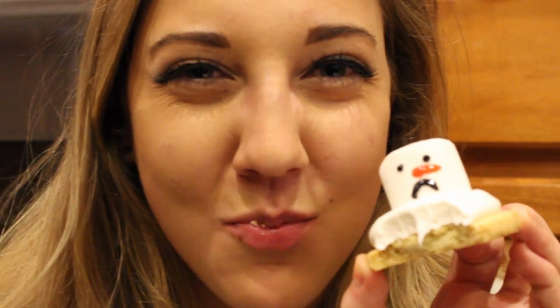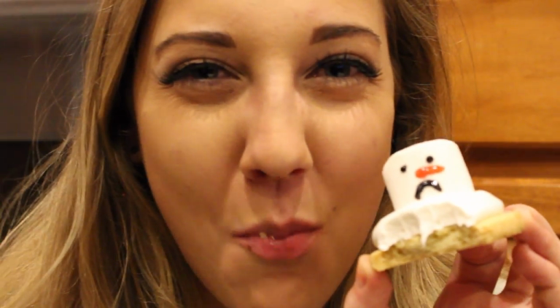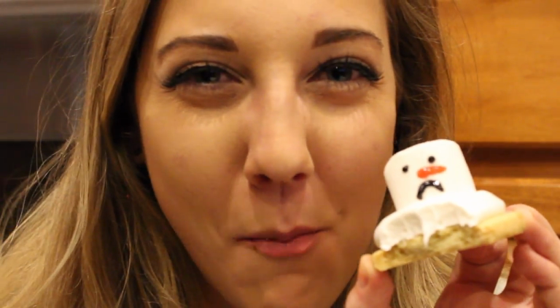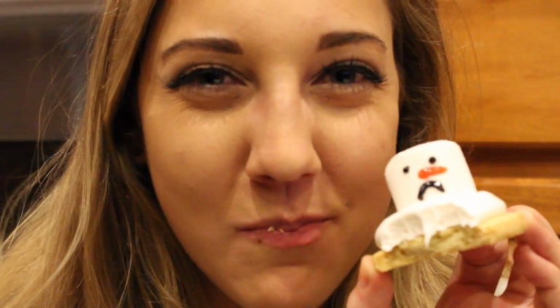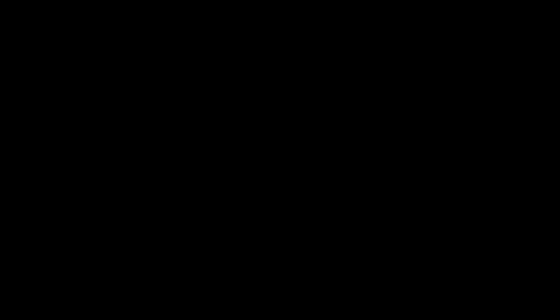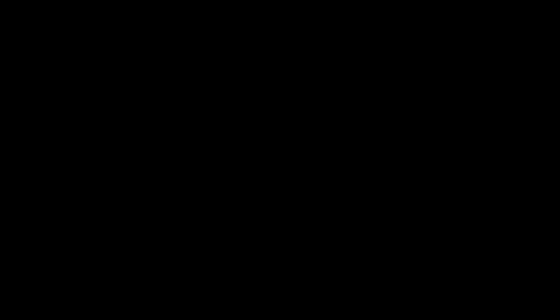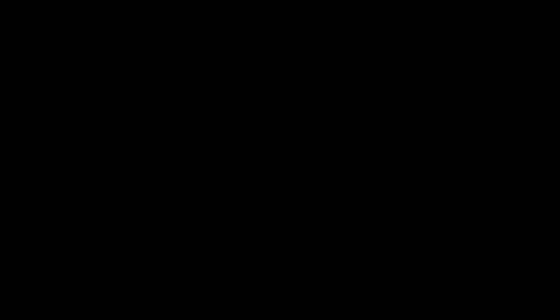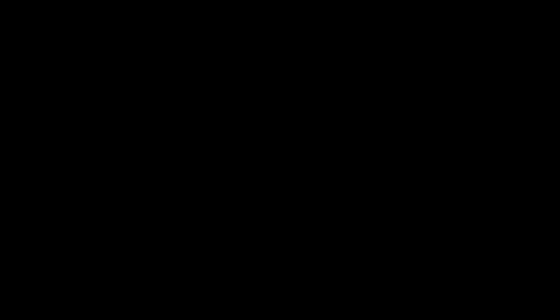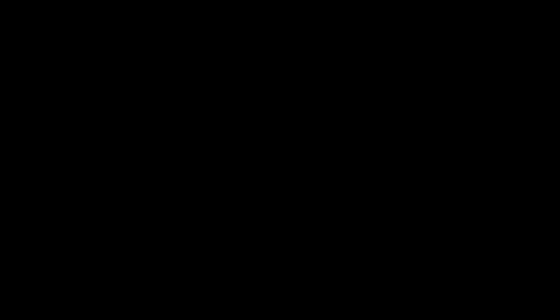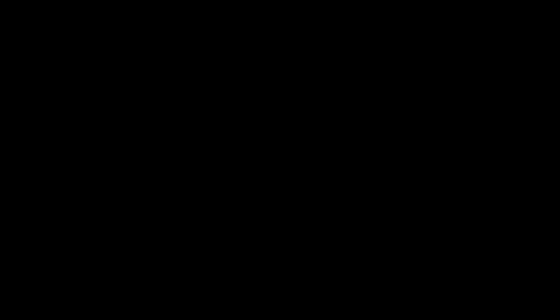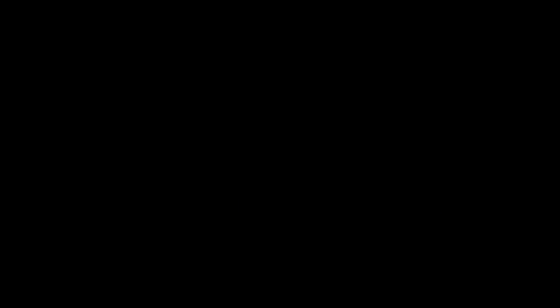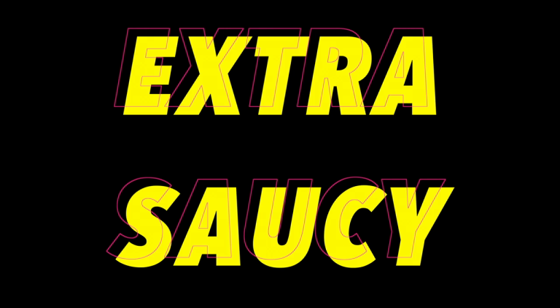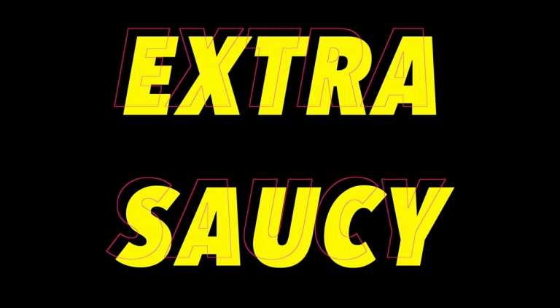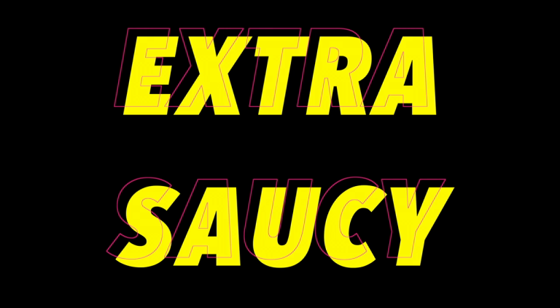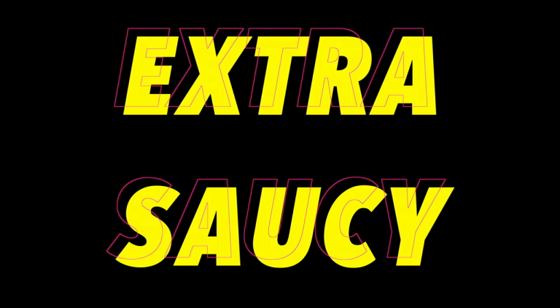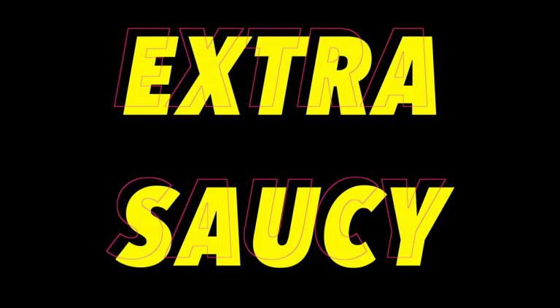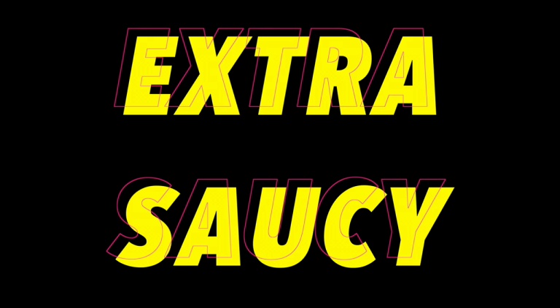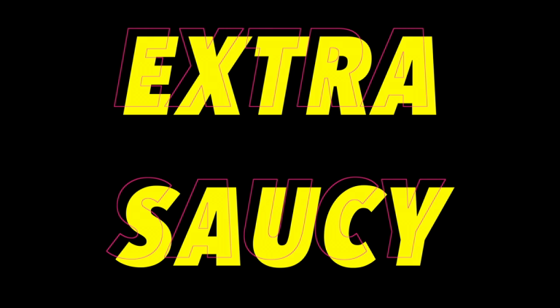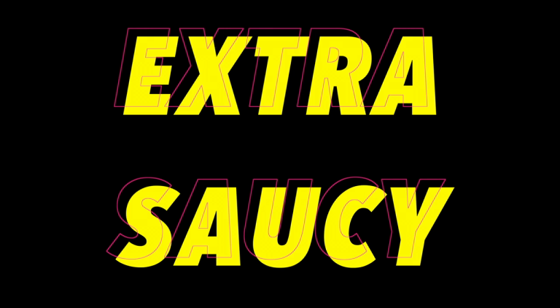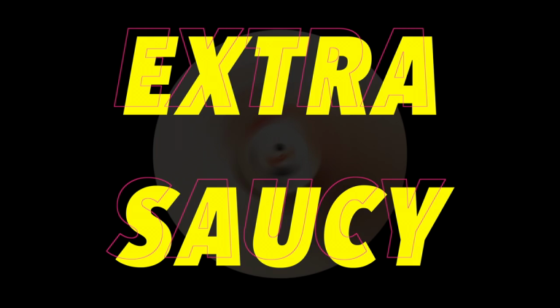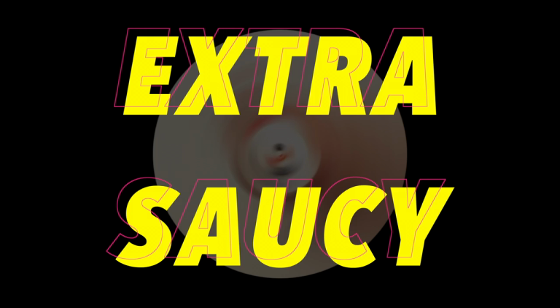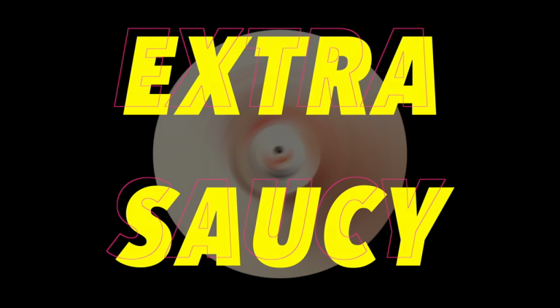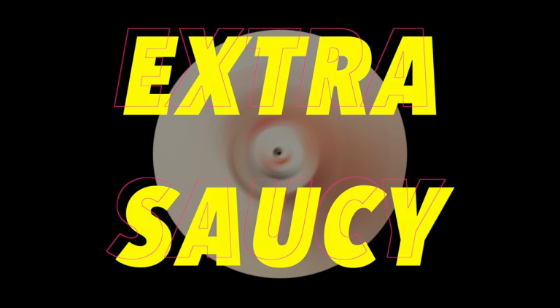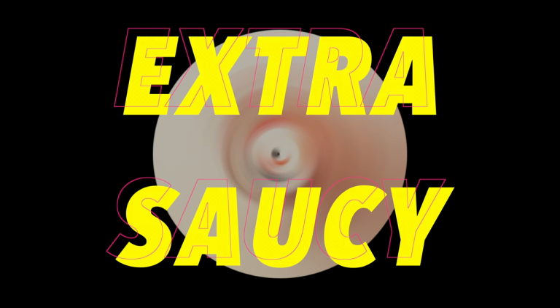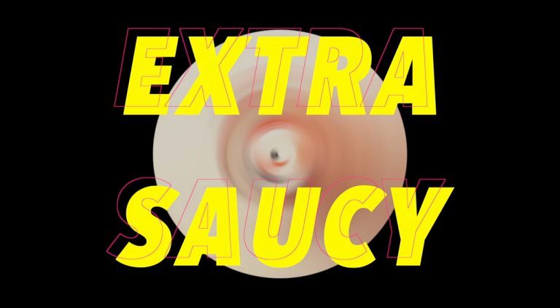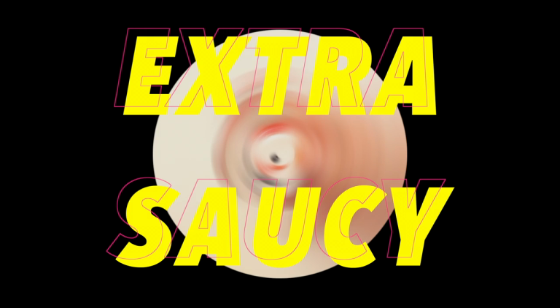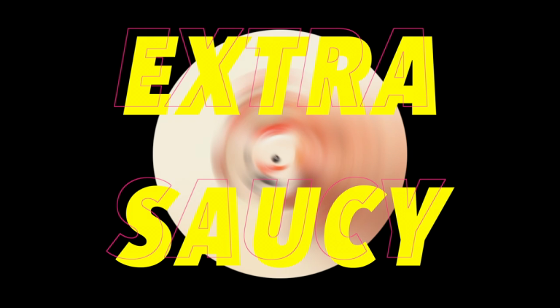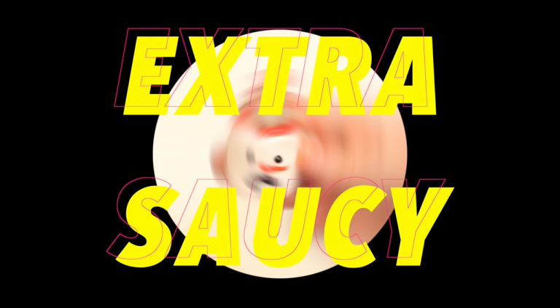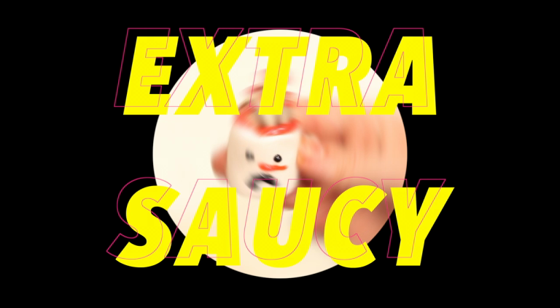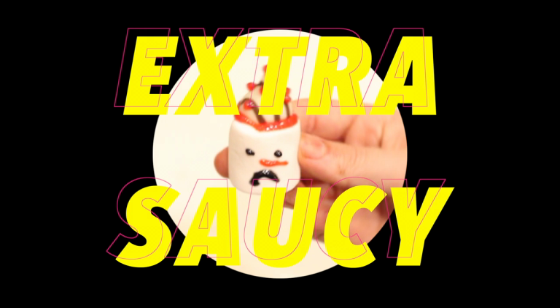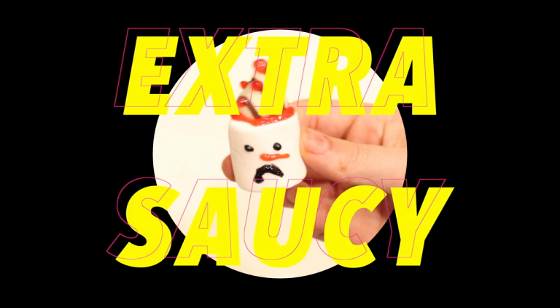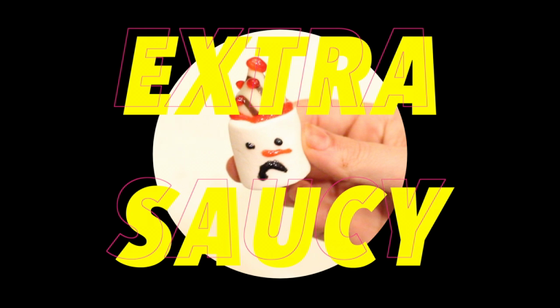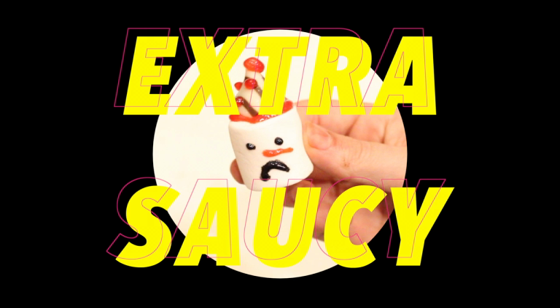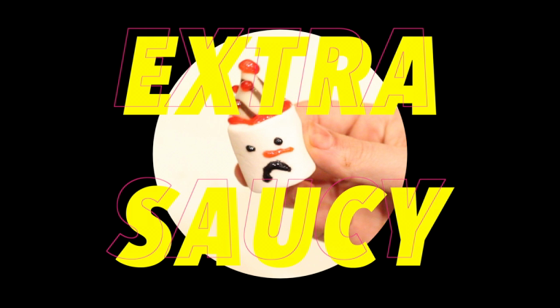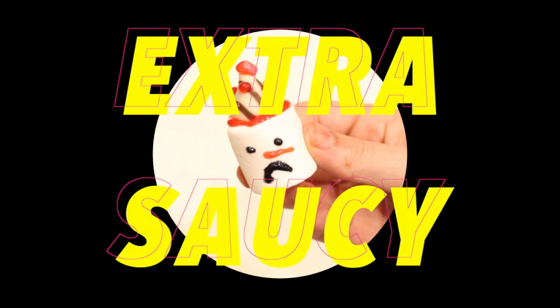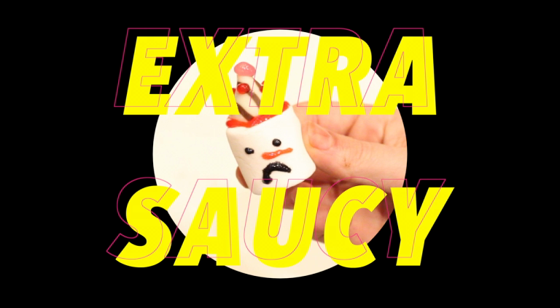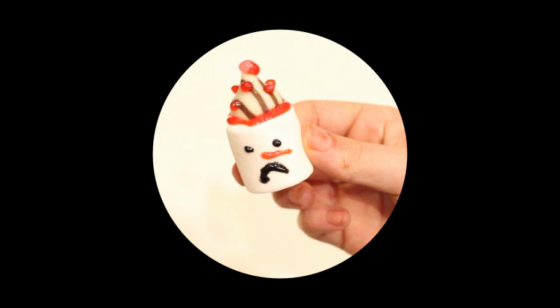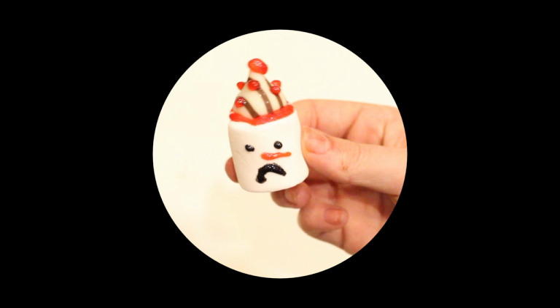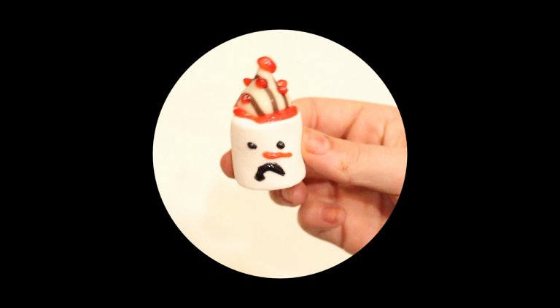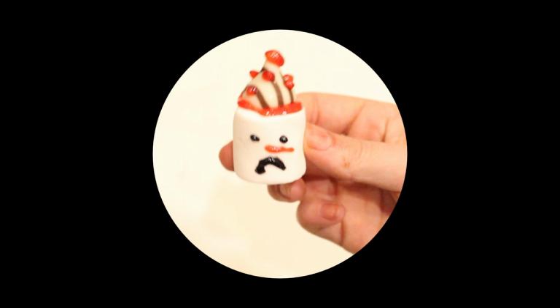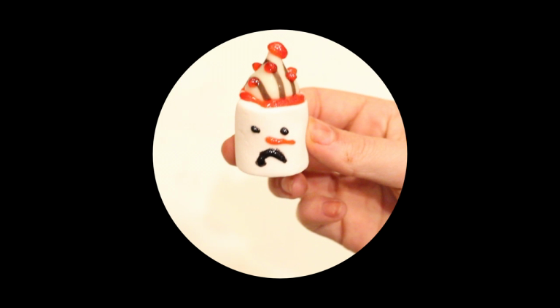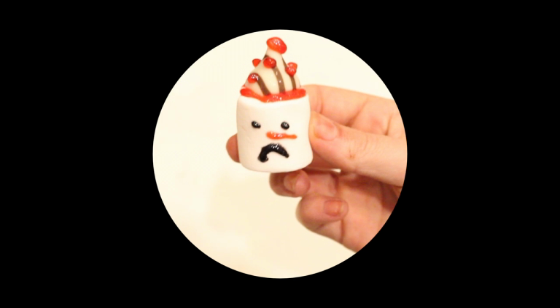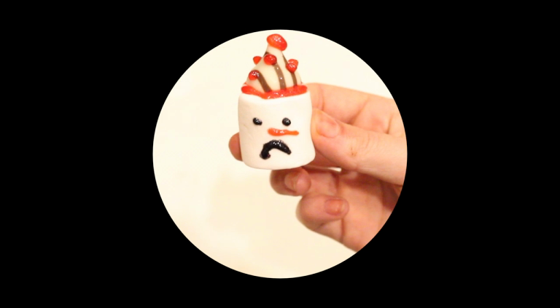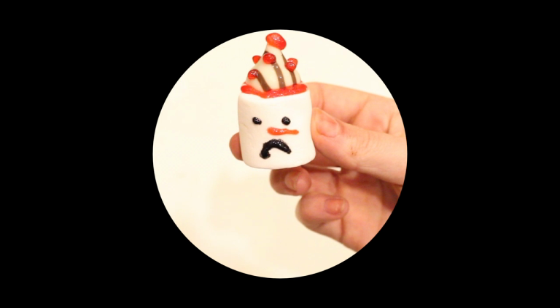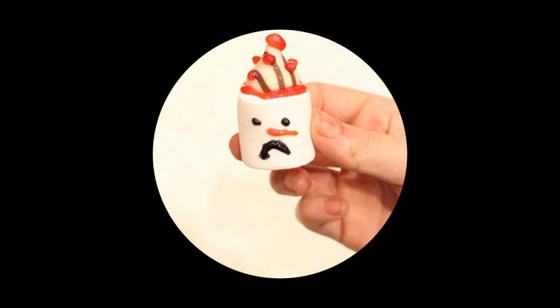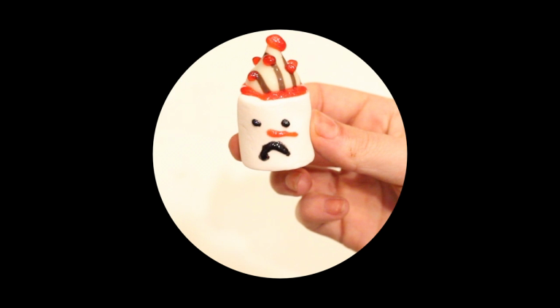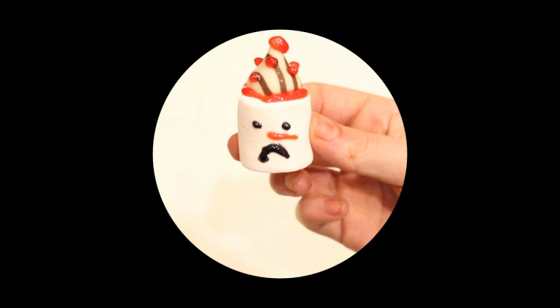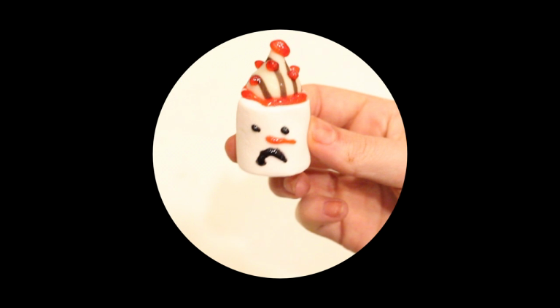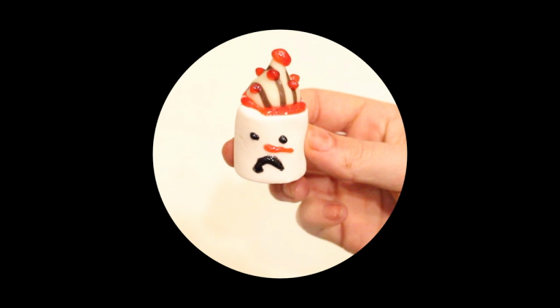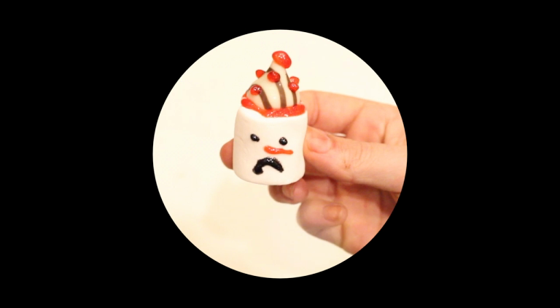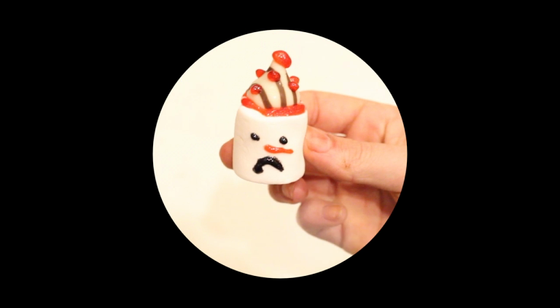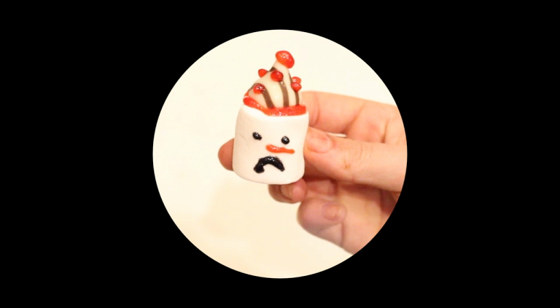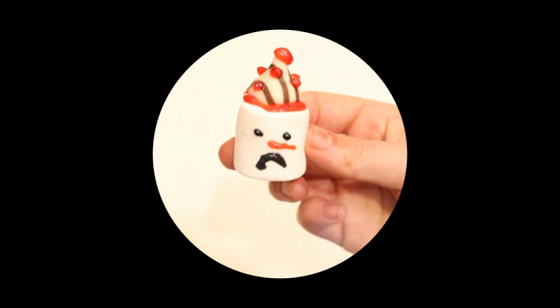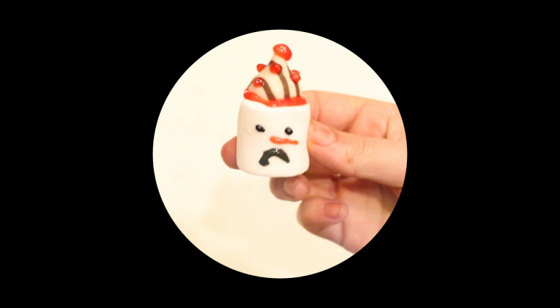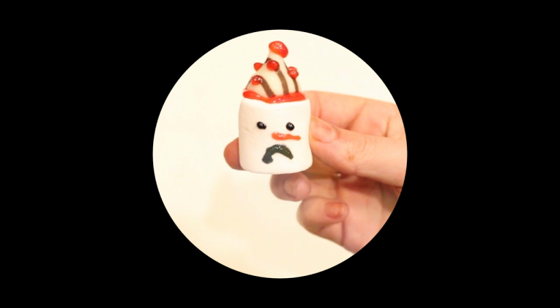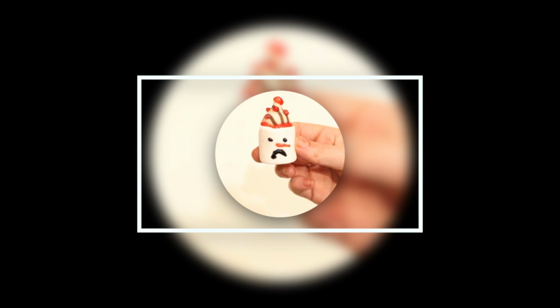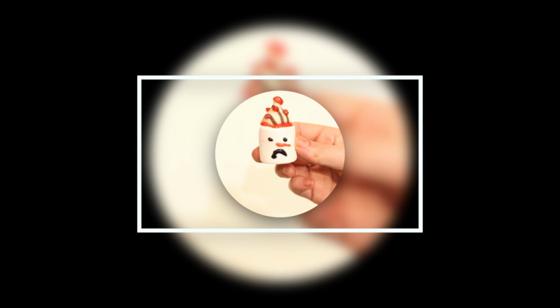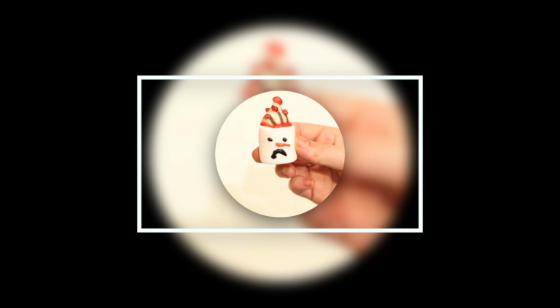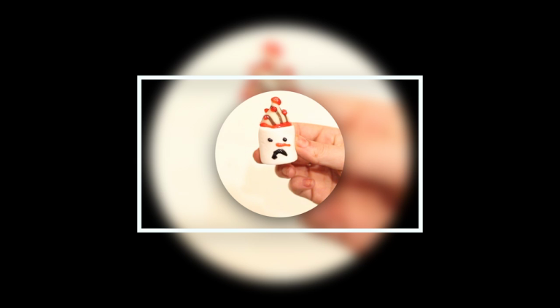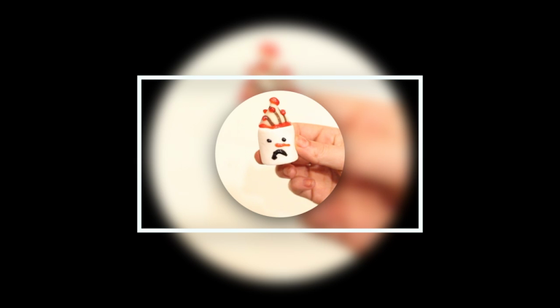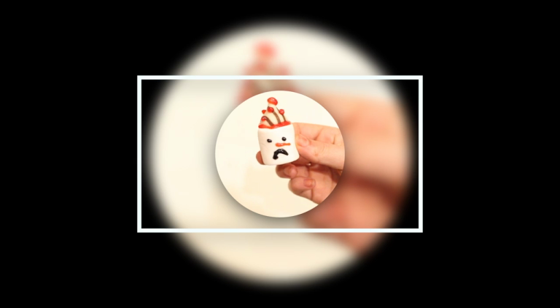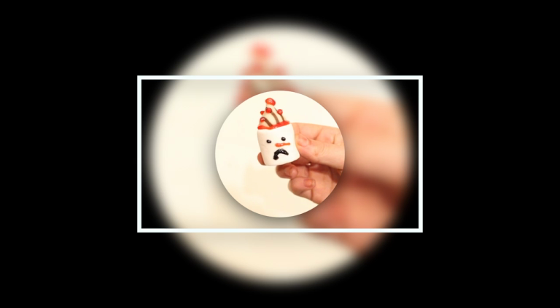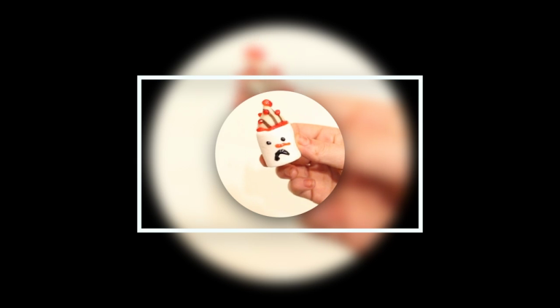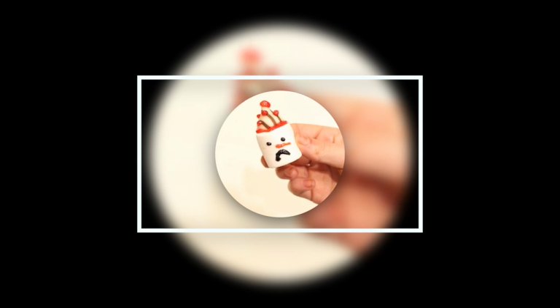Now if you're feeling extra saucy or just going to a New Year's party, add a Hershey kiss and some decorative icing and you got a party head.